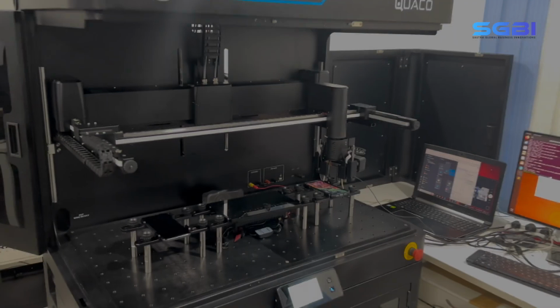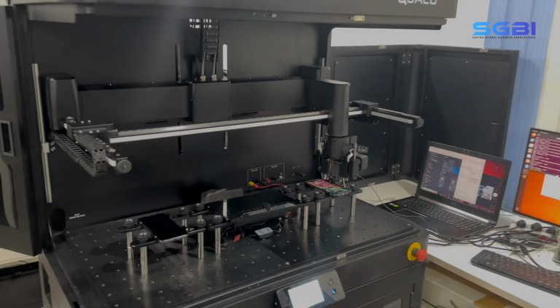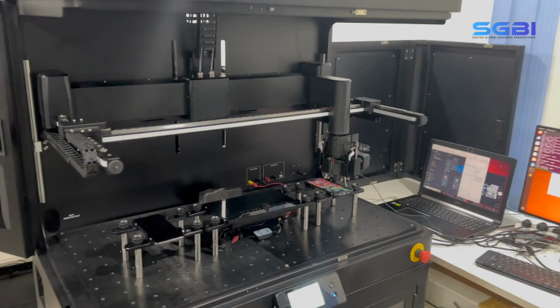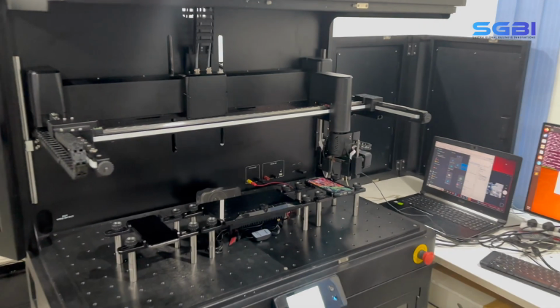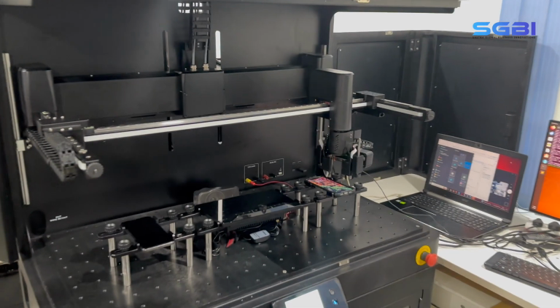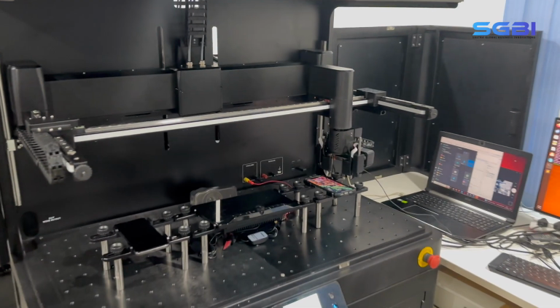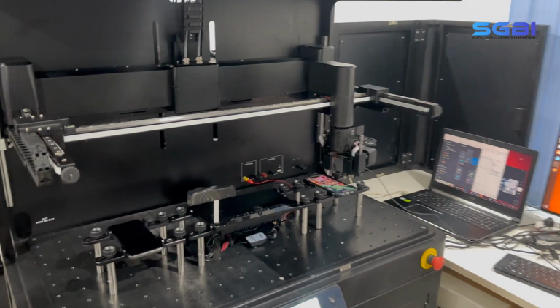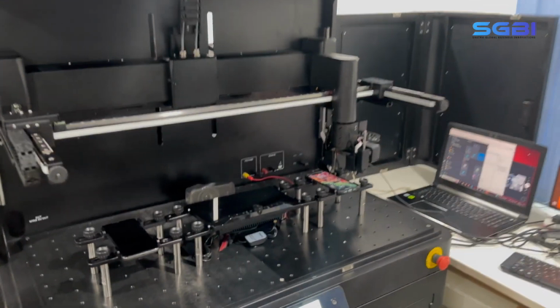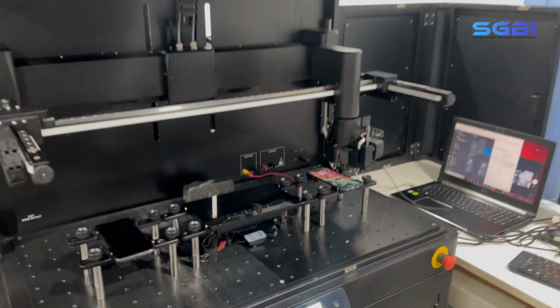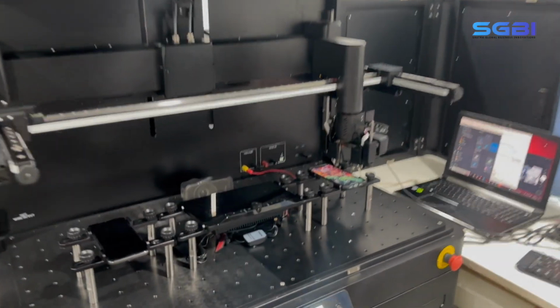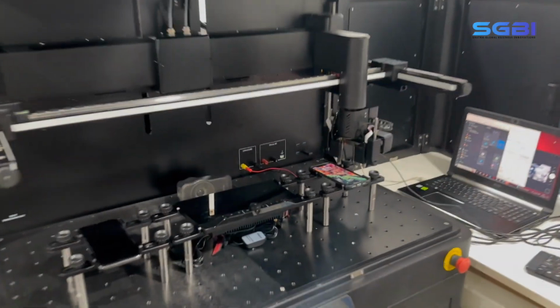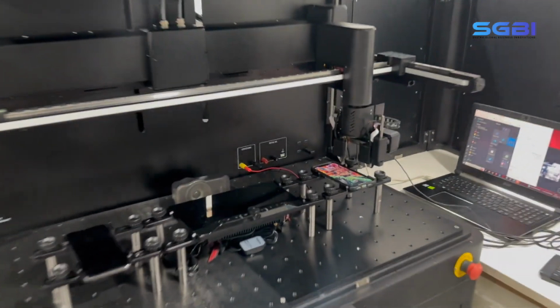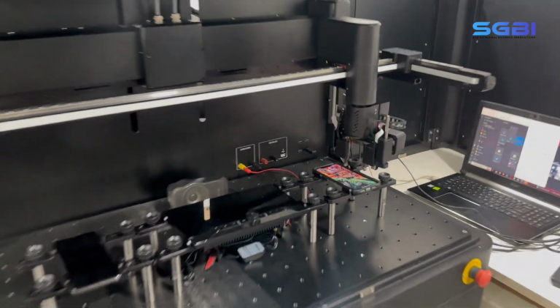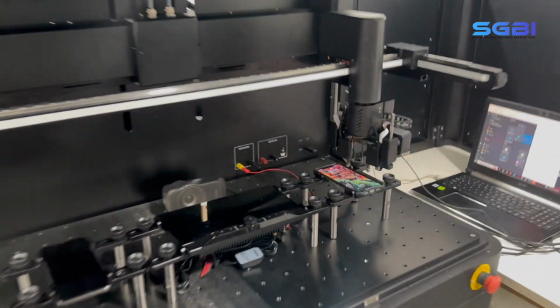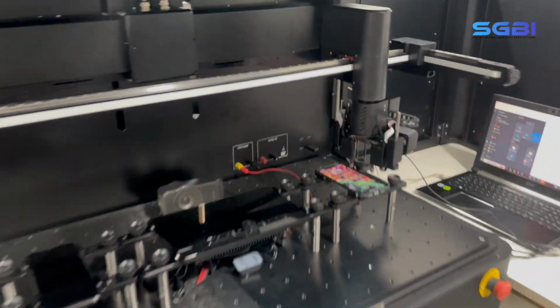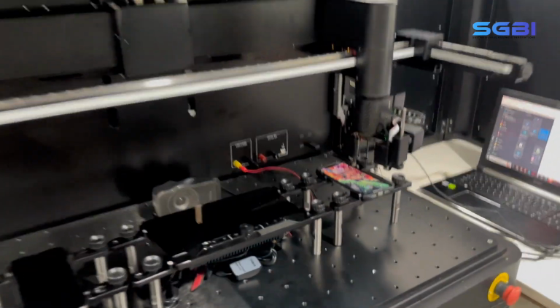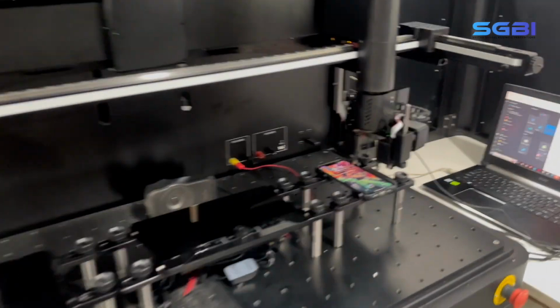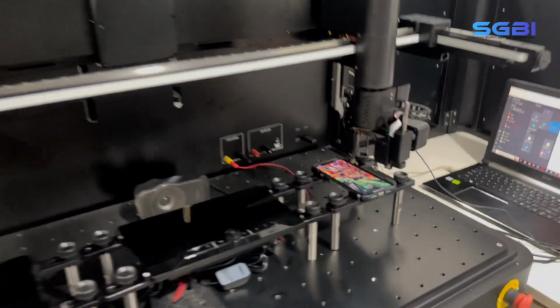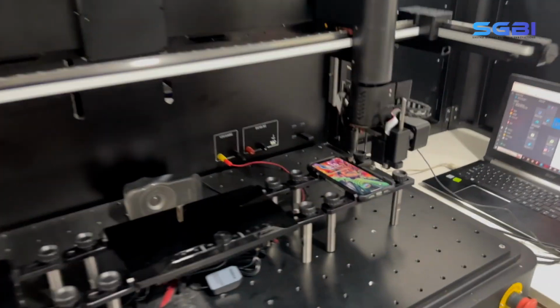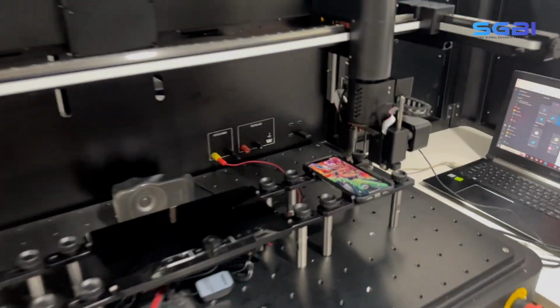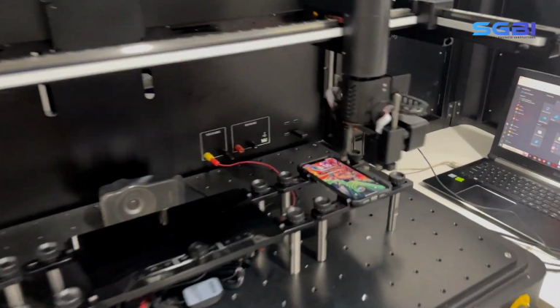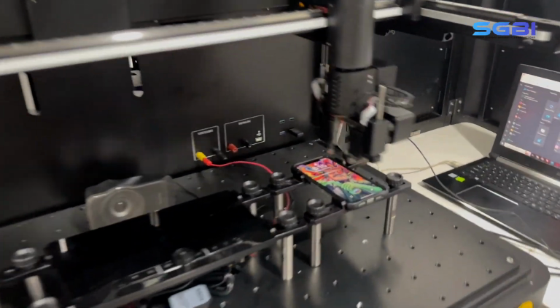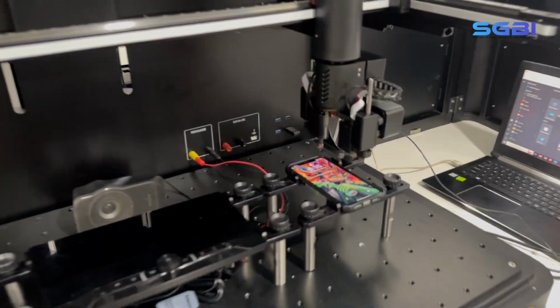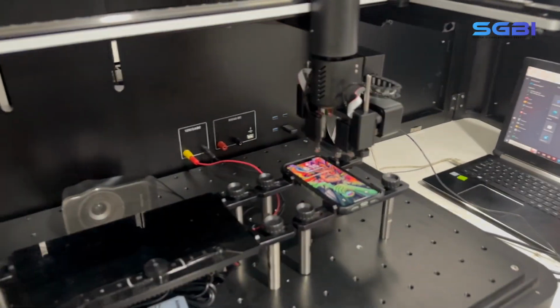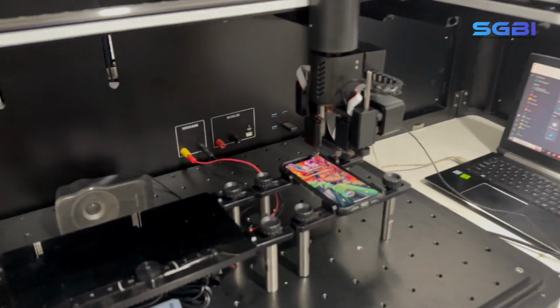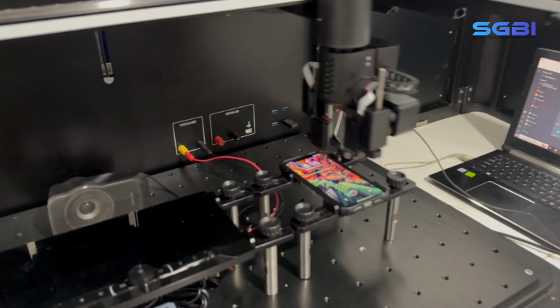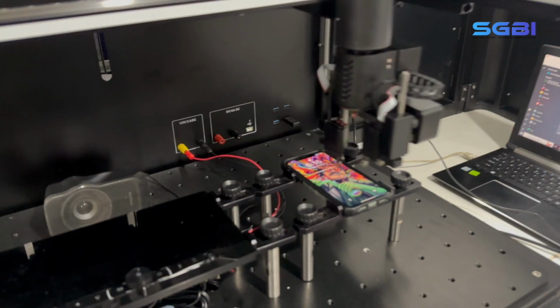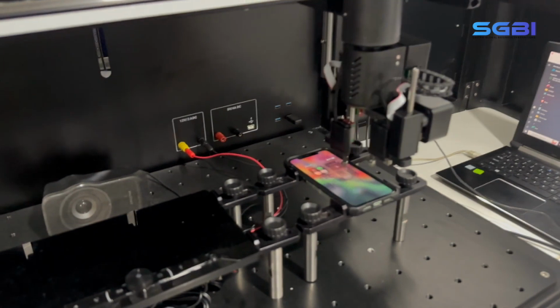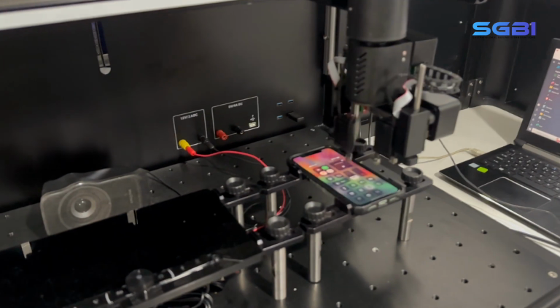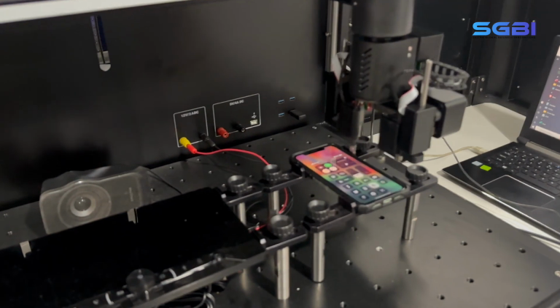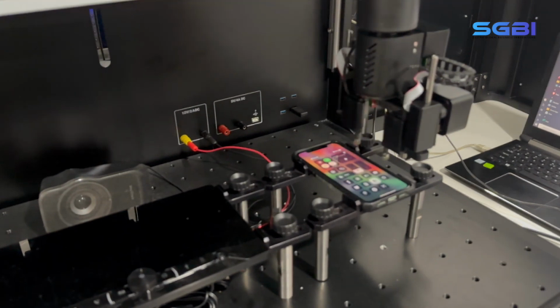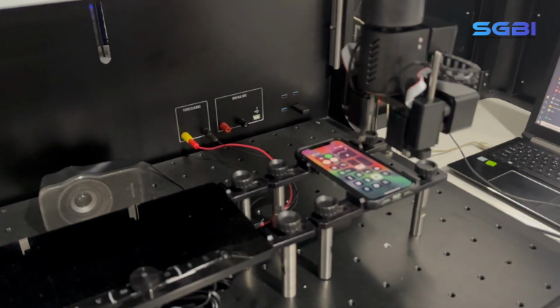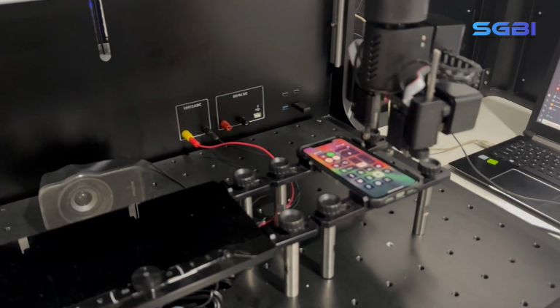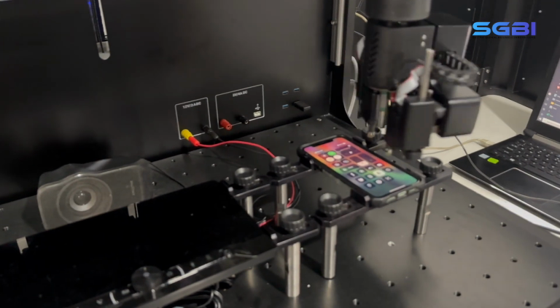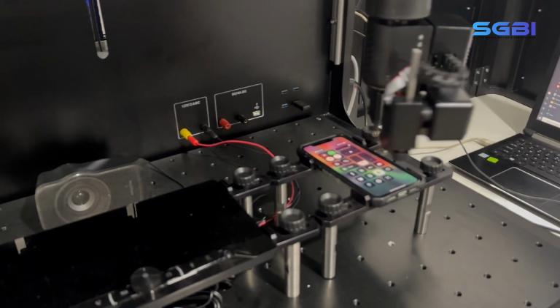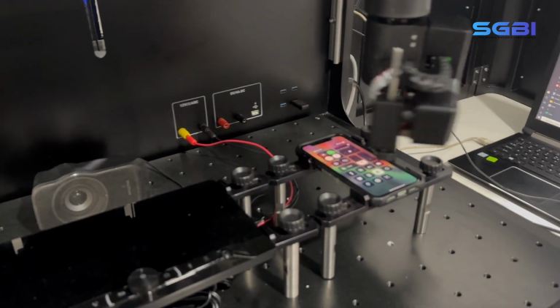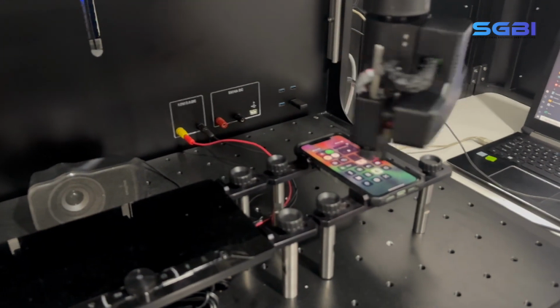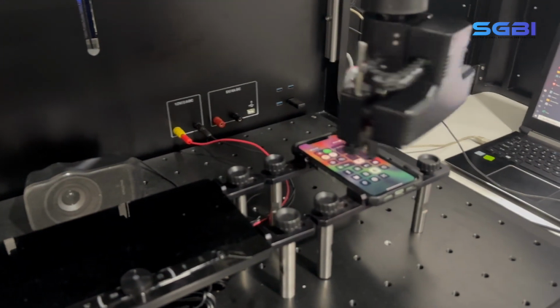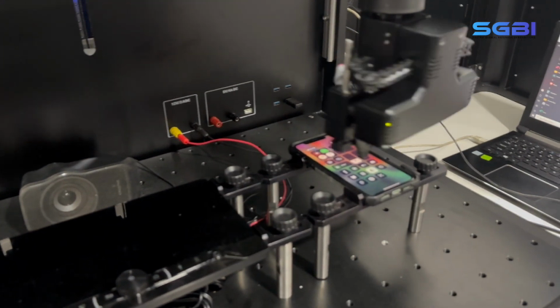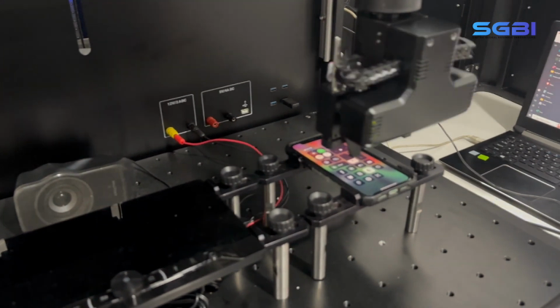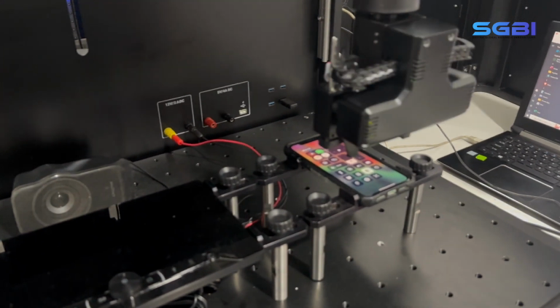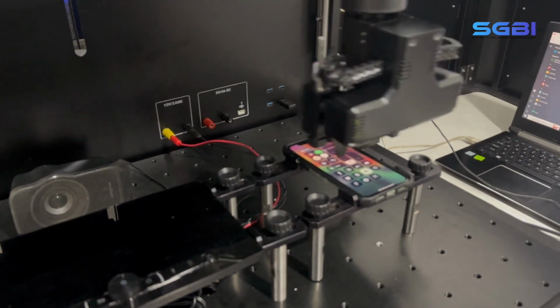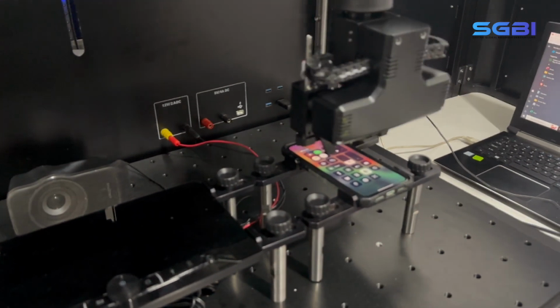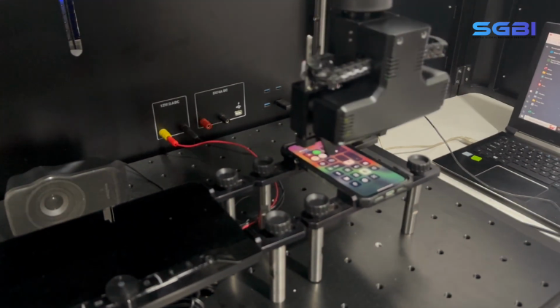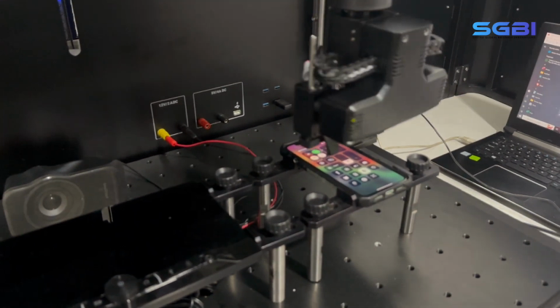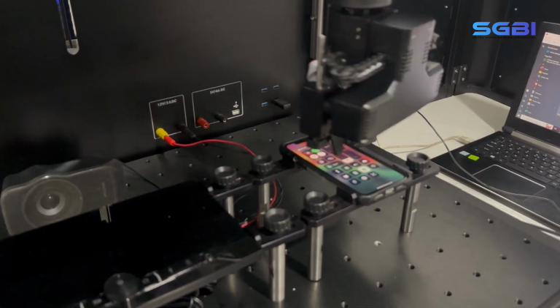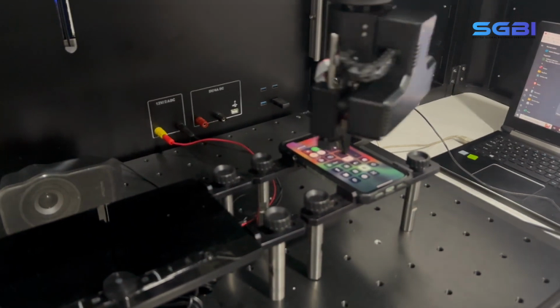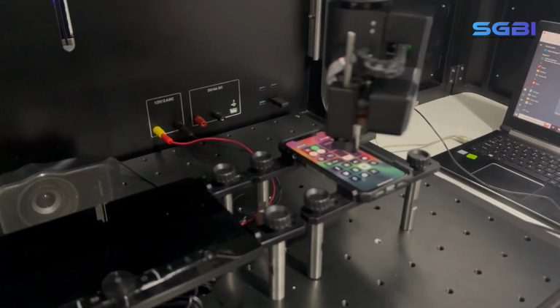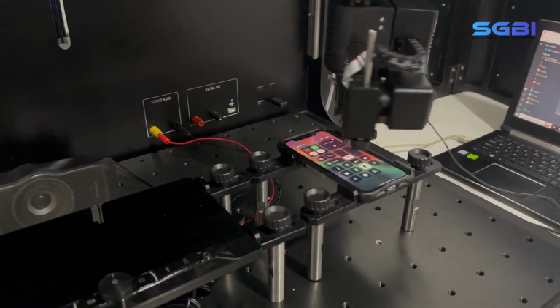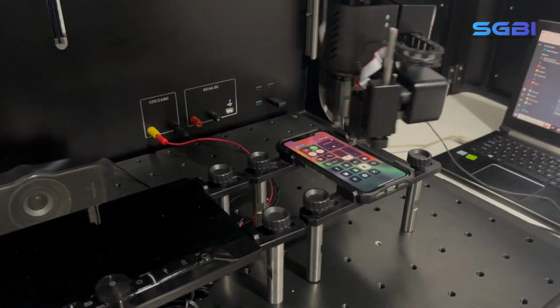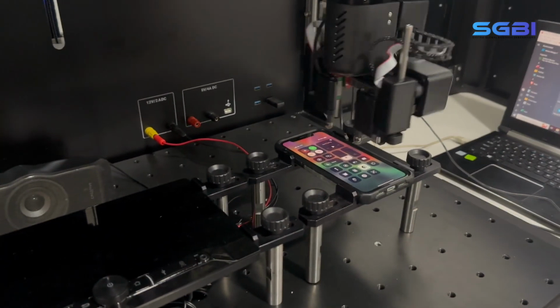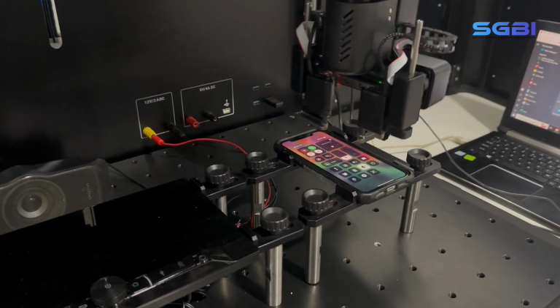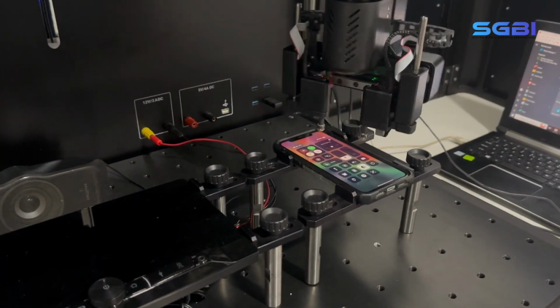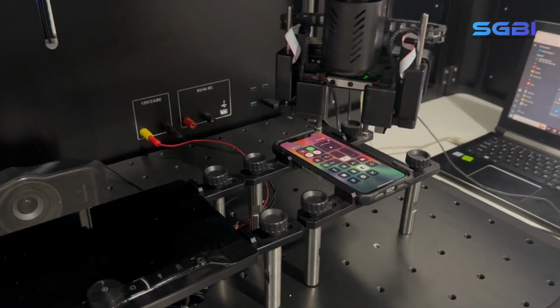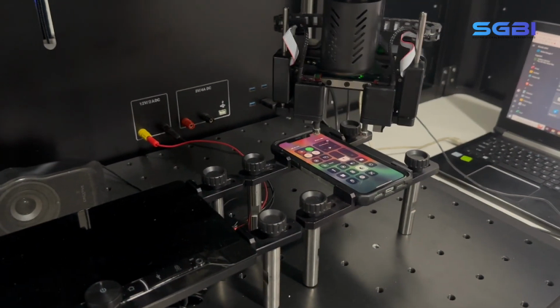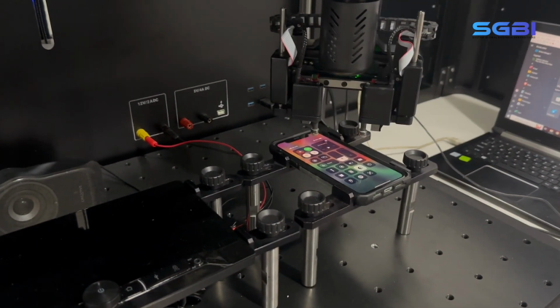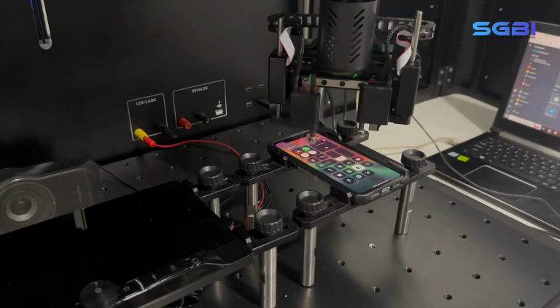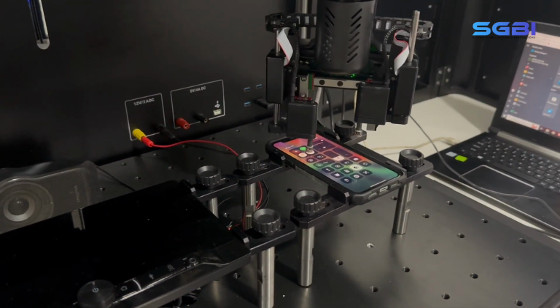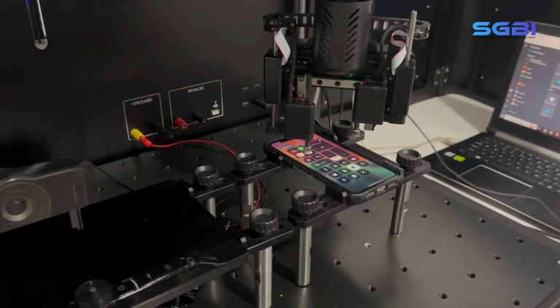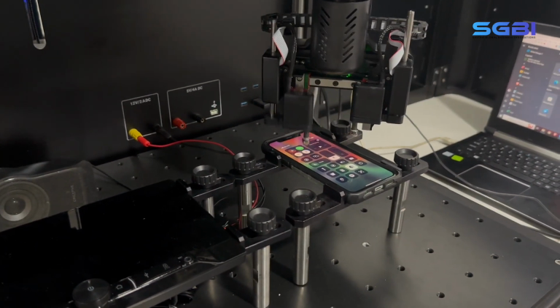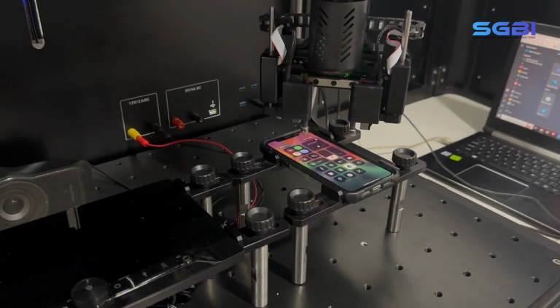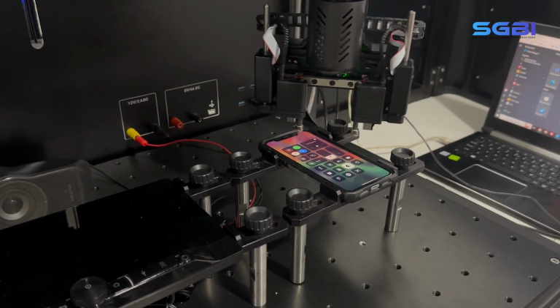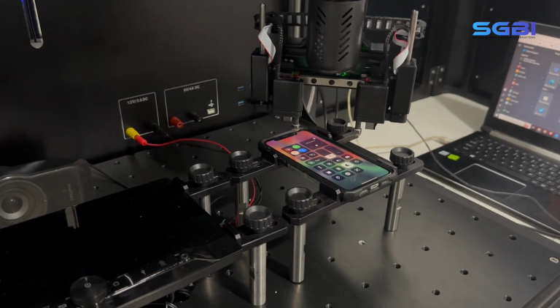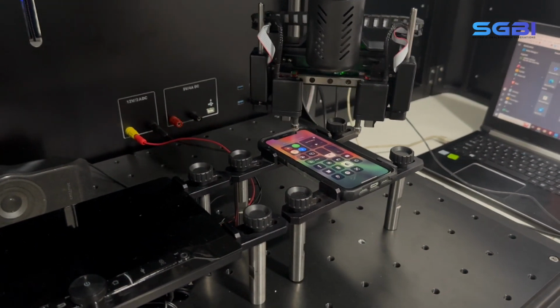Like a human hand, the robot smart finger module initiates the test scenario by enabling Bluetooth and Wi-Fi in the primary phone.